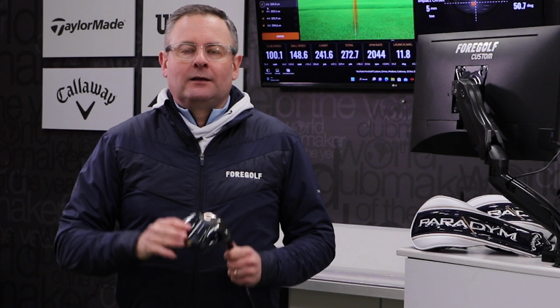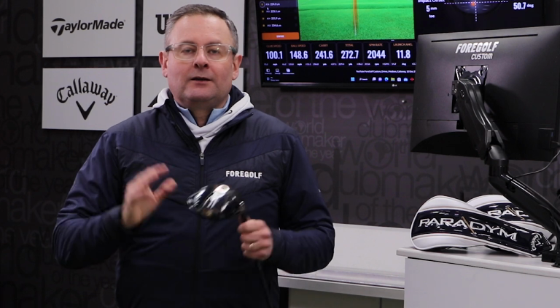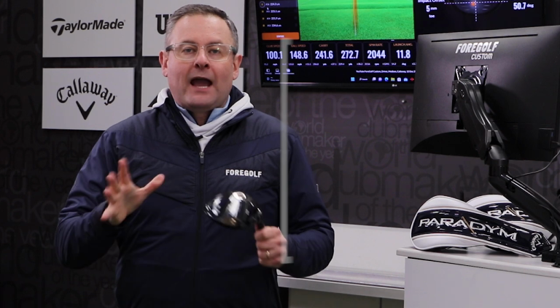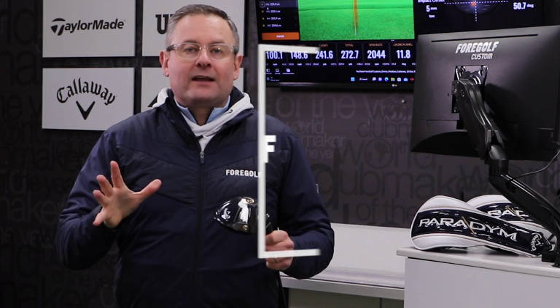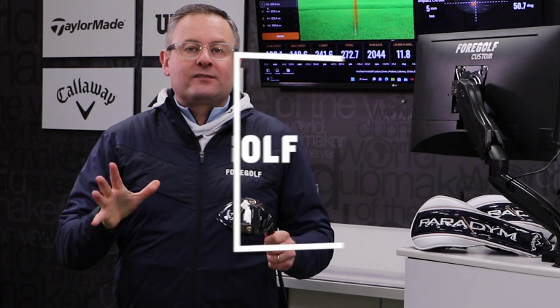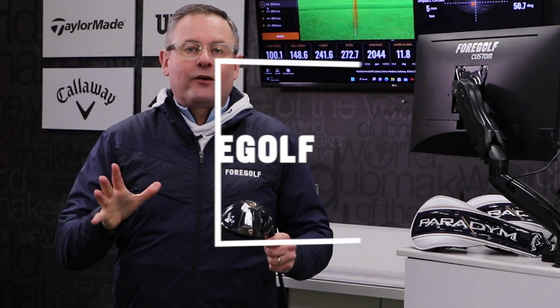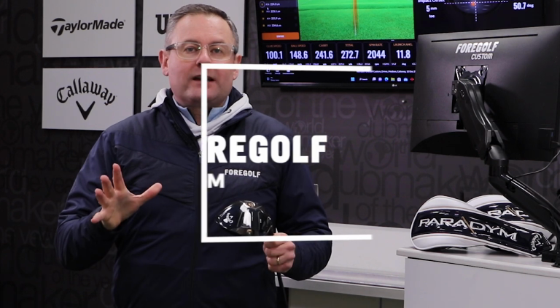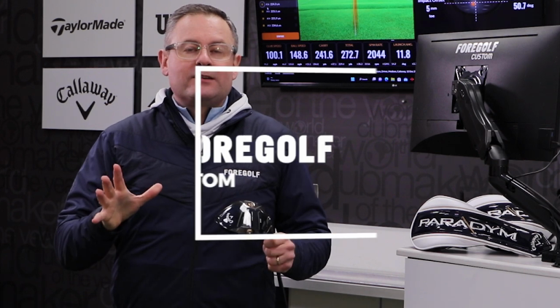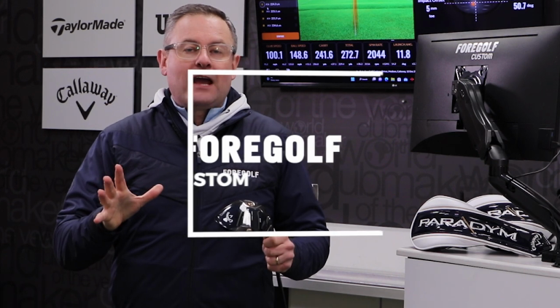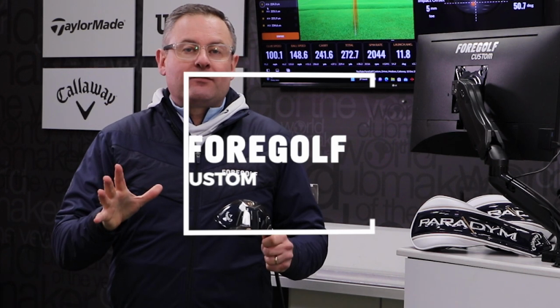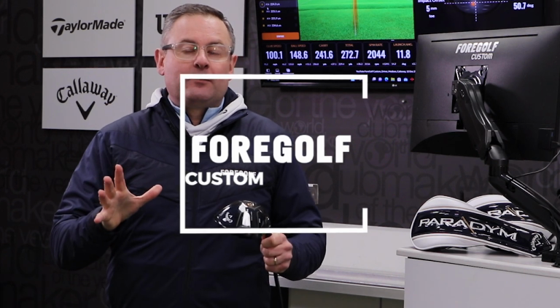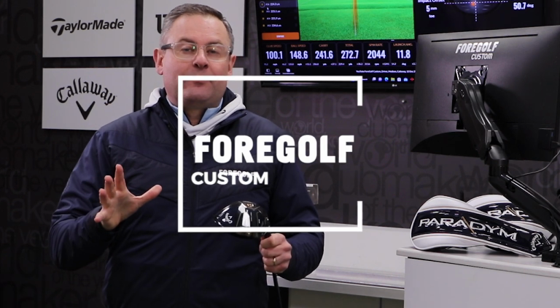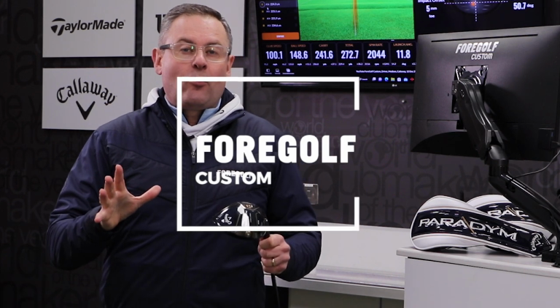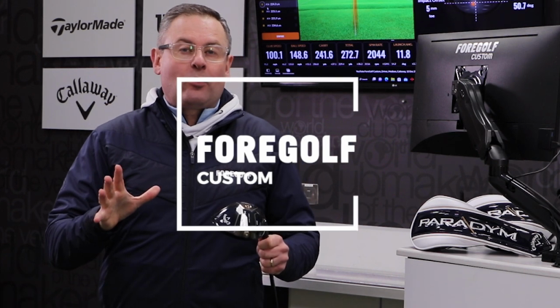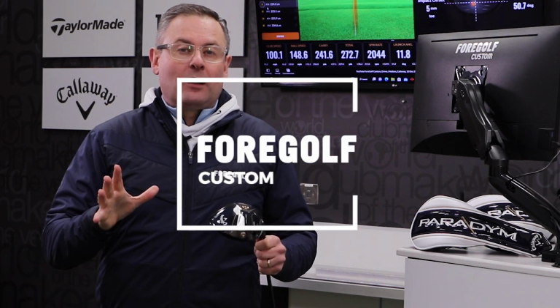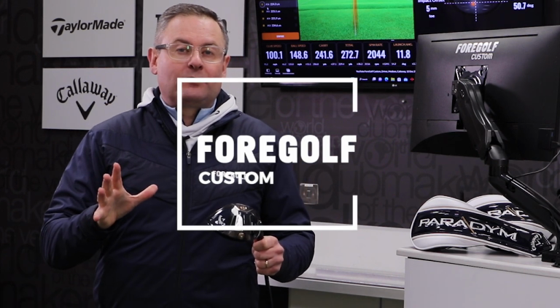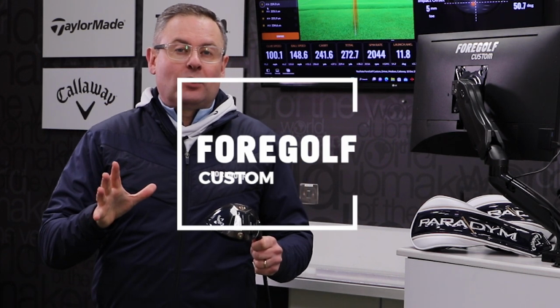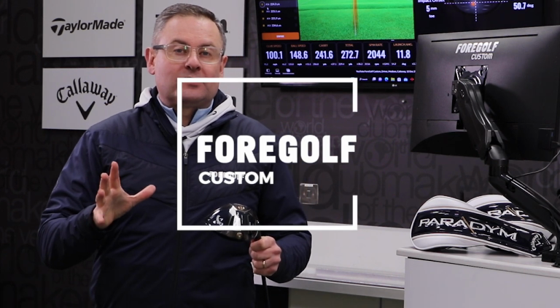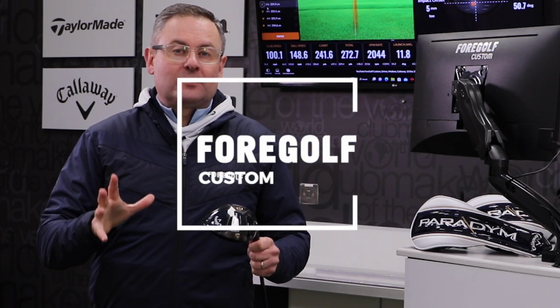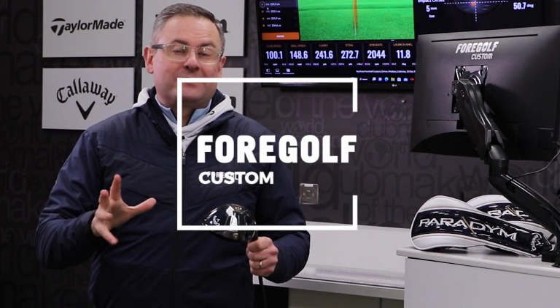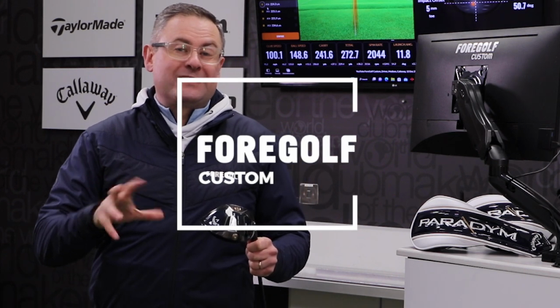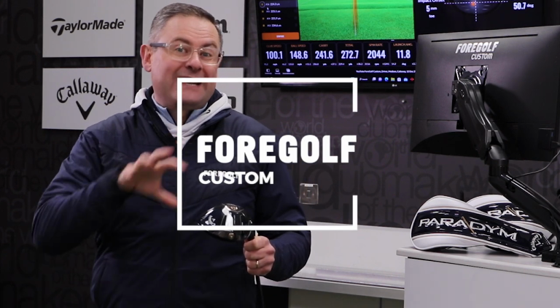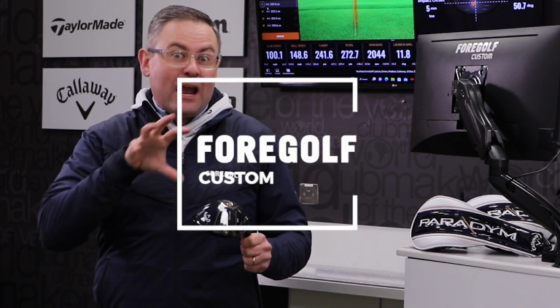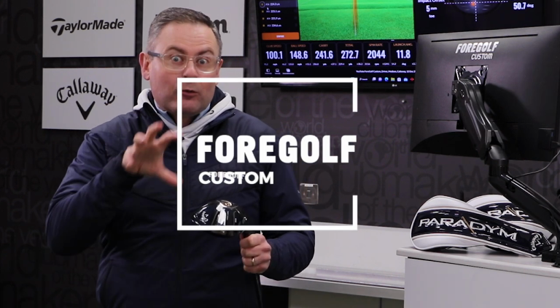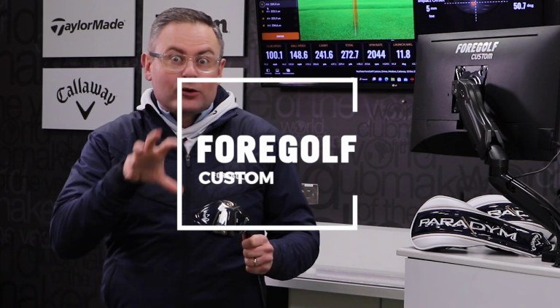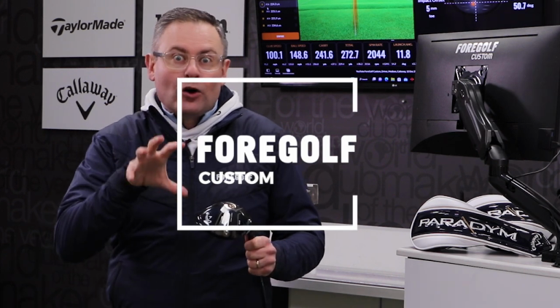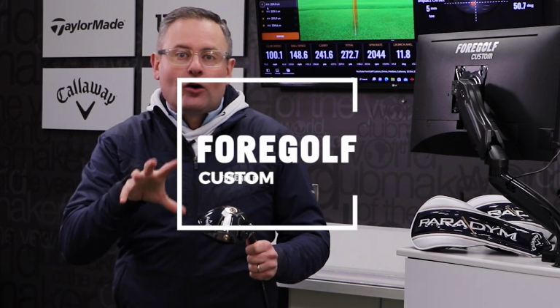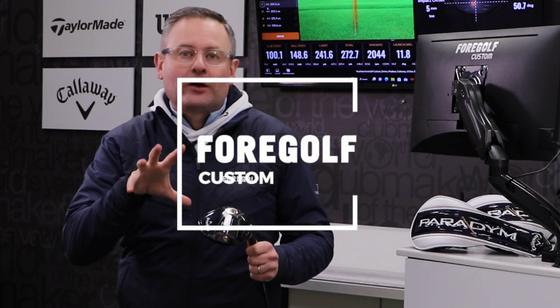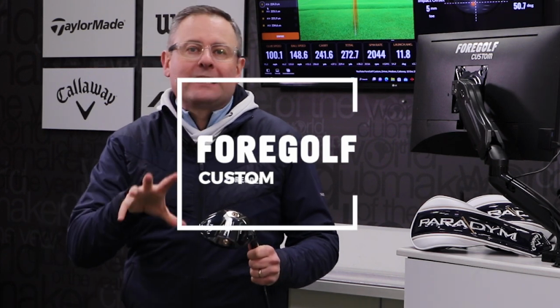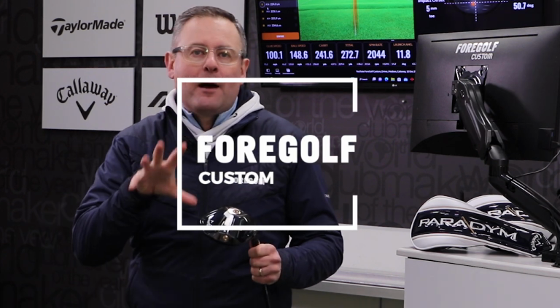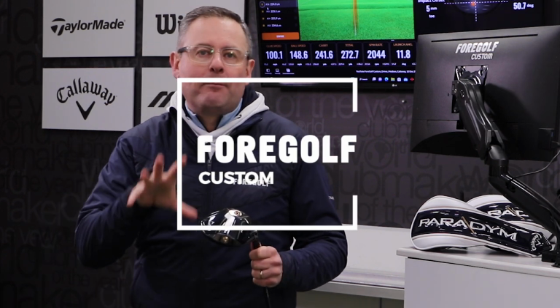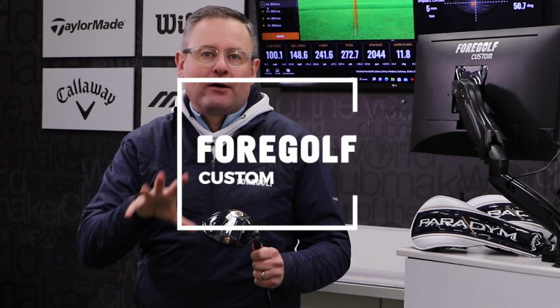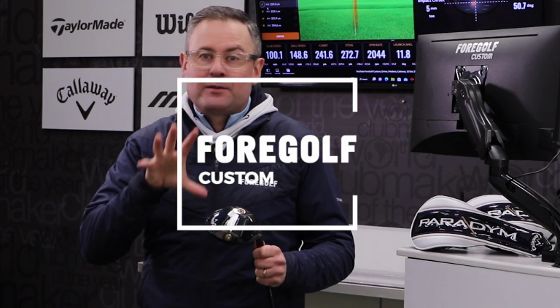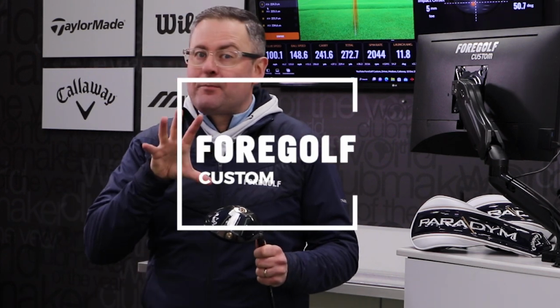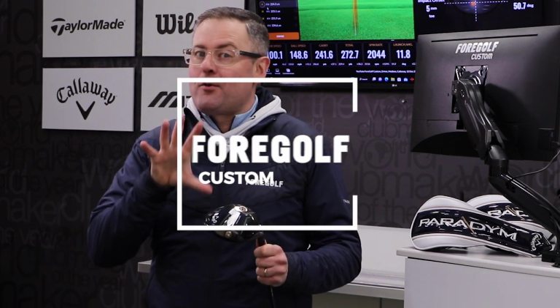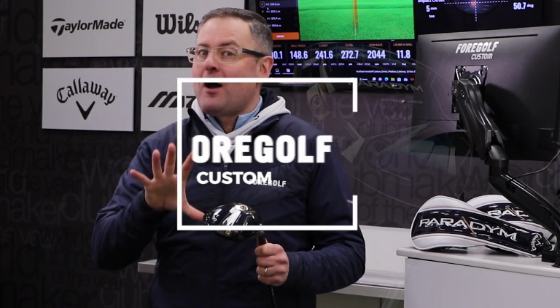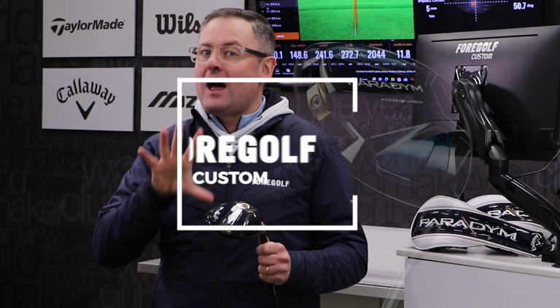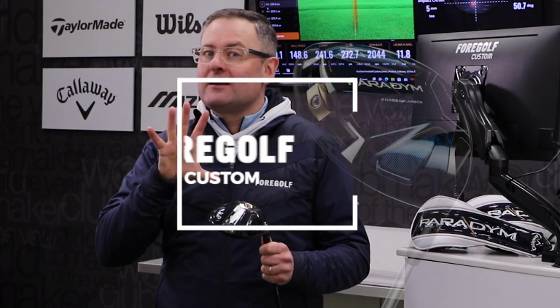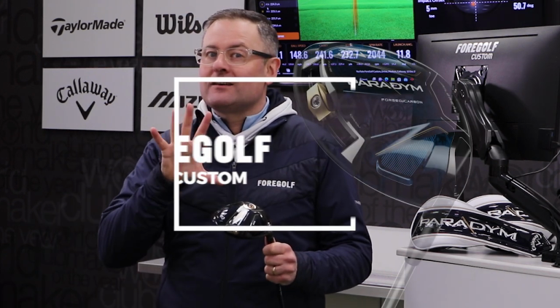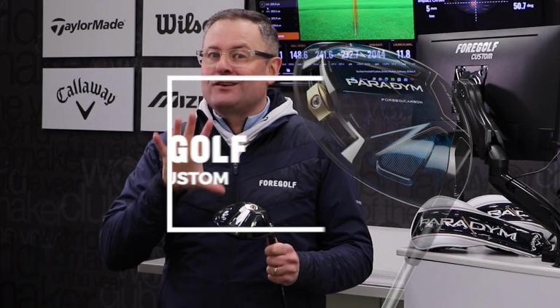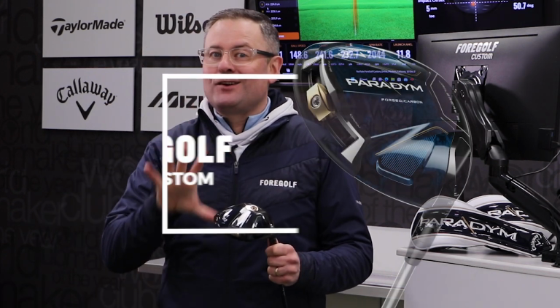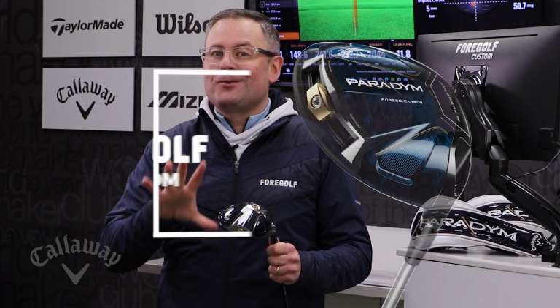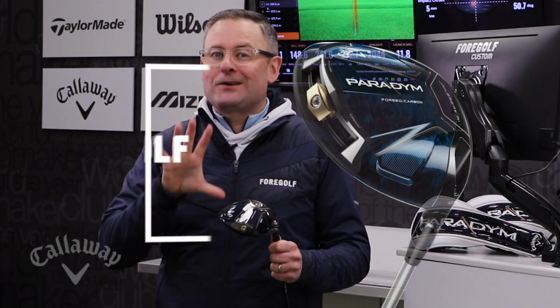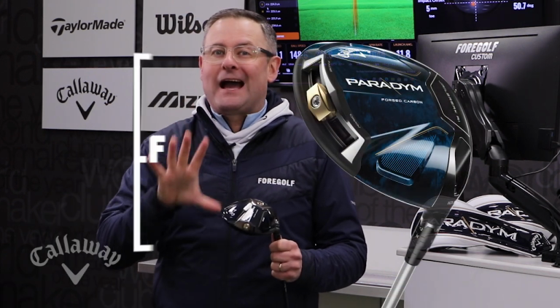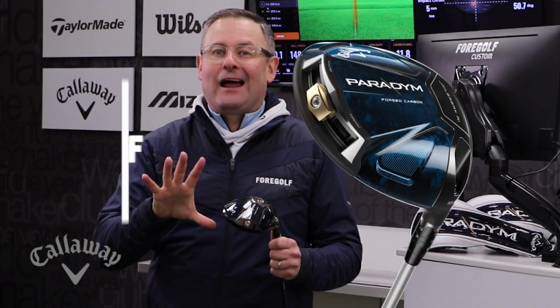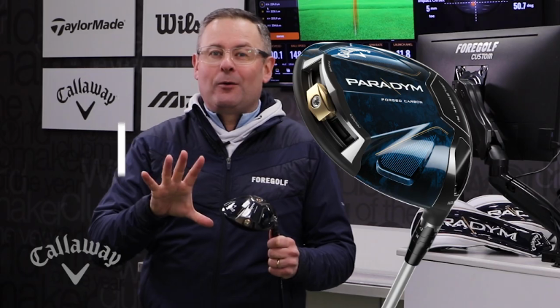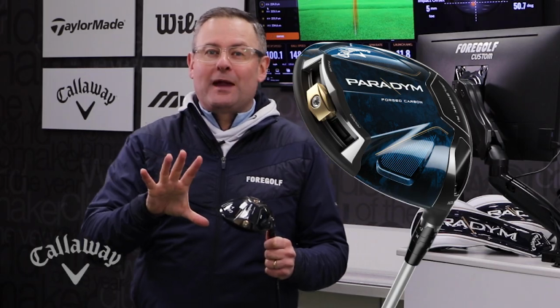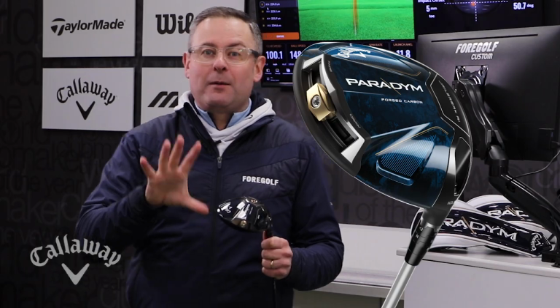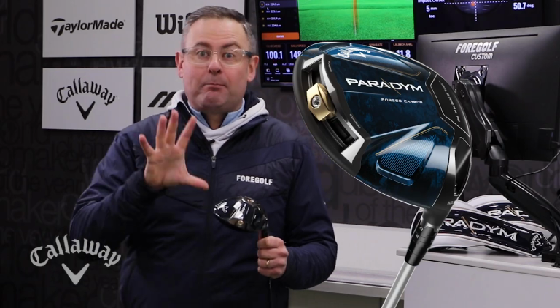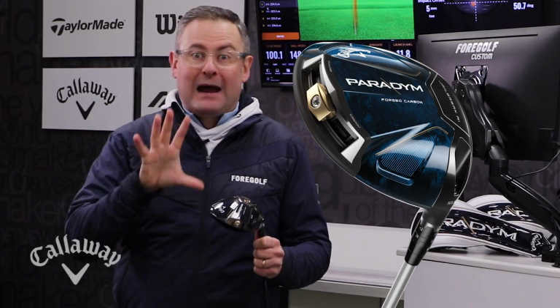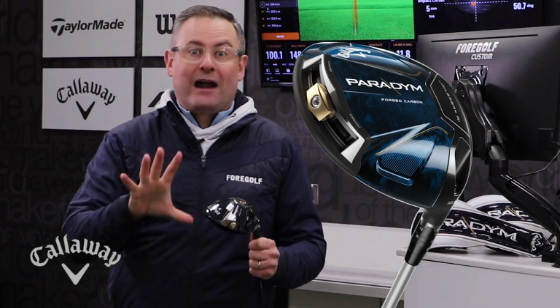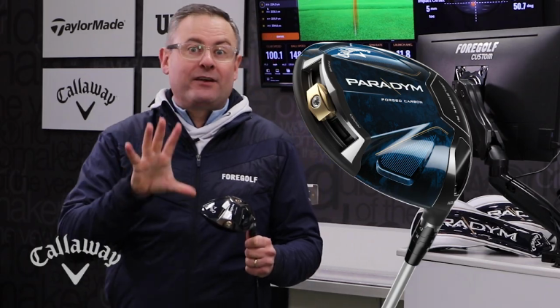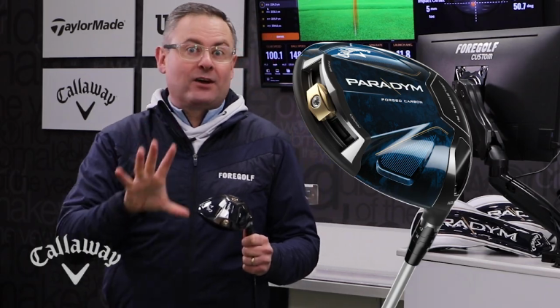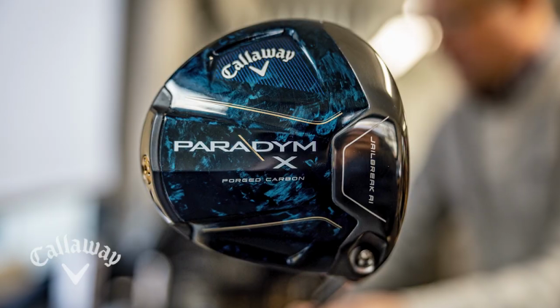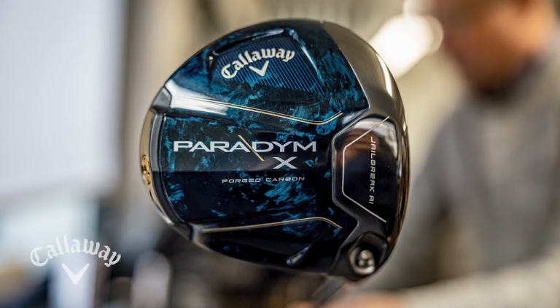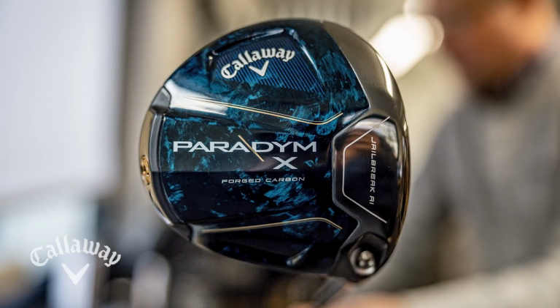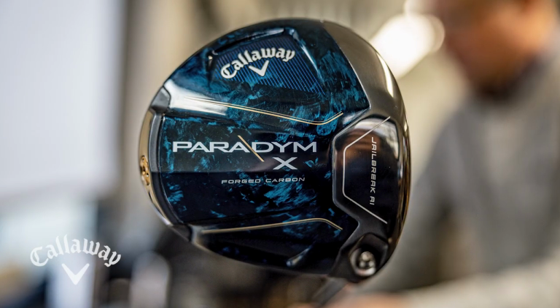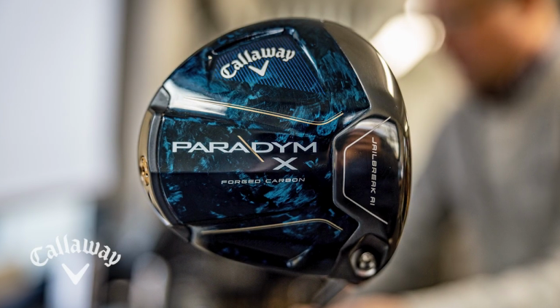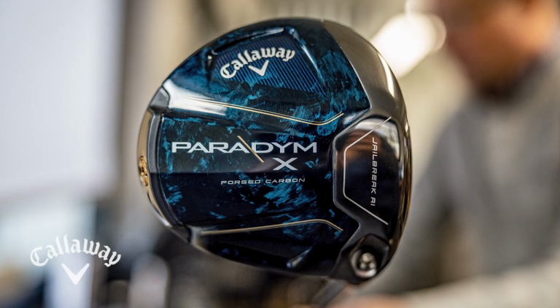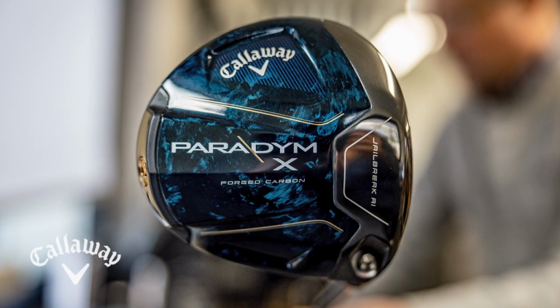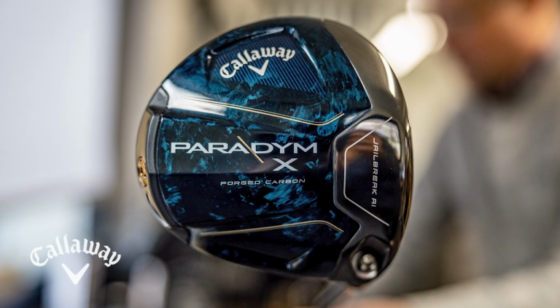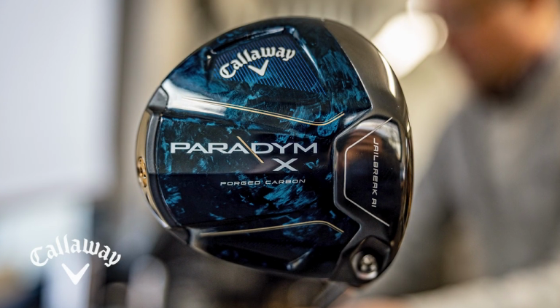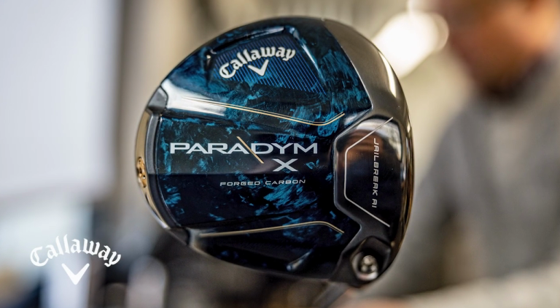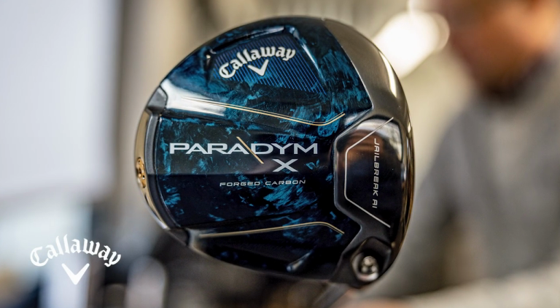Hey, it's Derek and Dave from 4Golf Custom. Today we're talking about the brand new Callaway Paradigm driver.